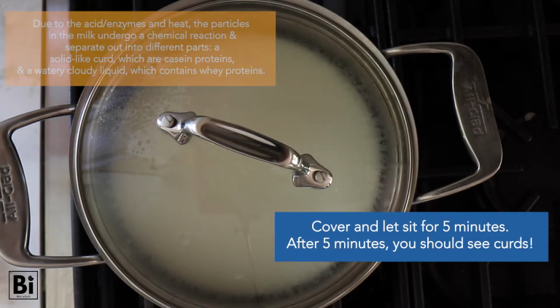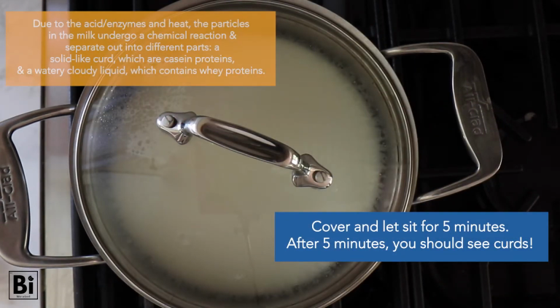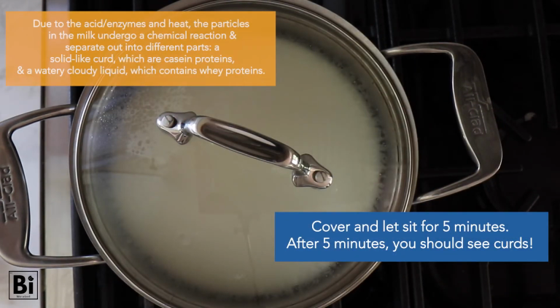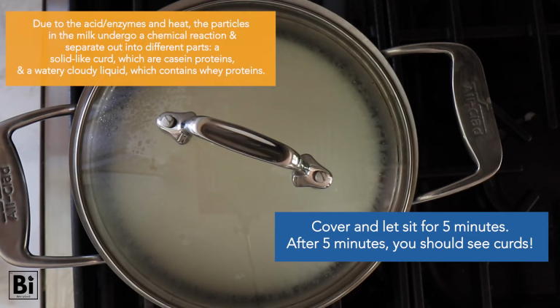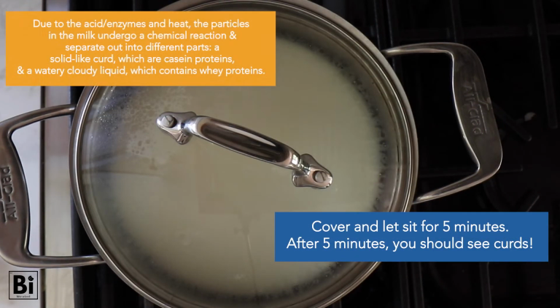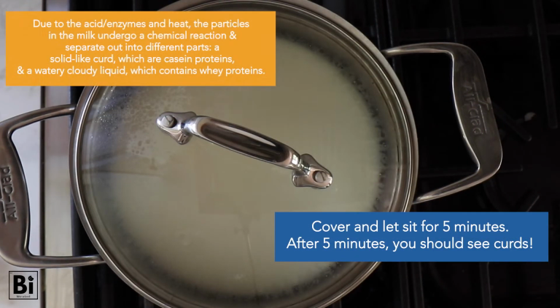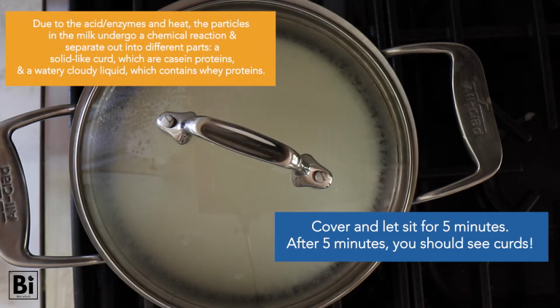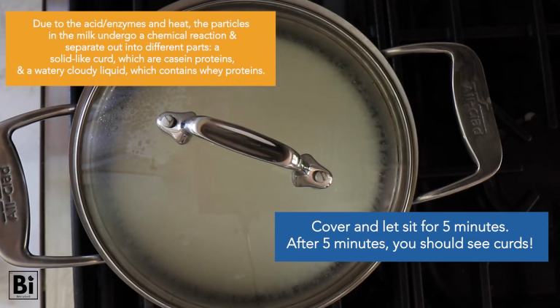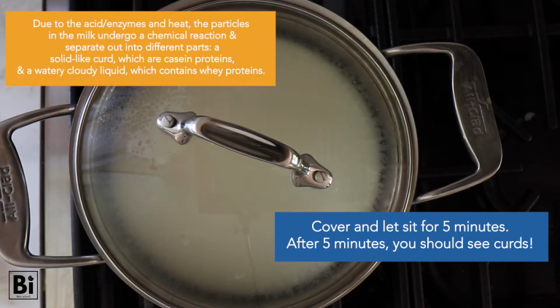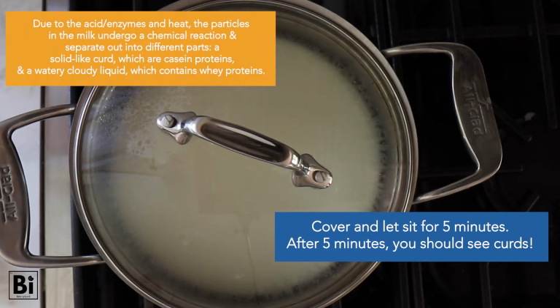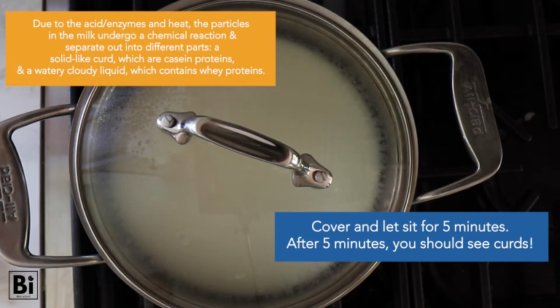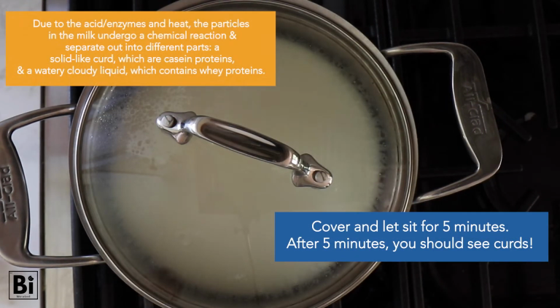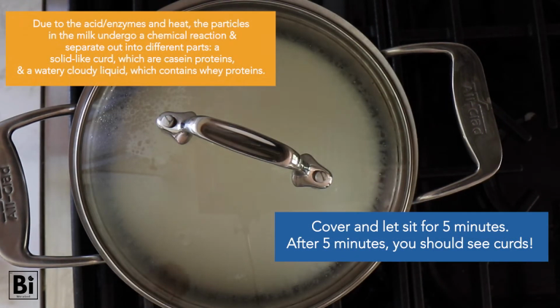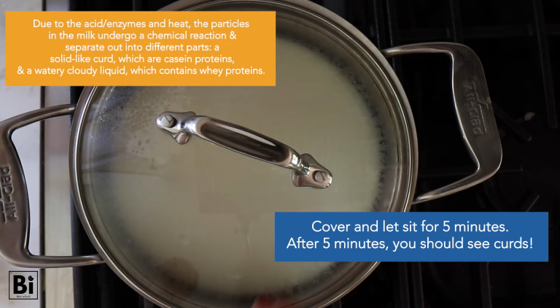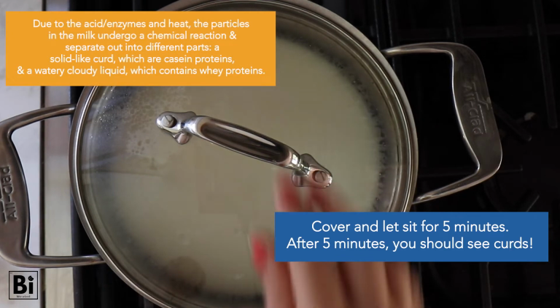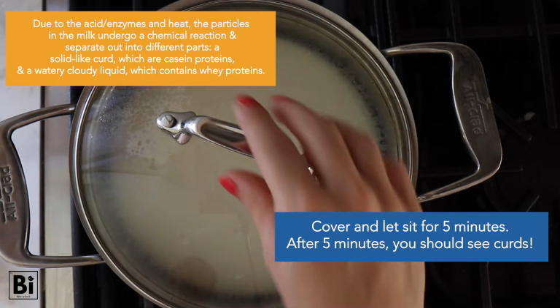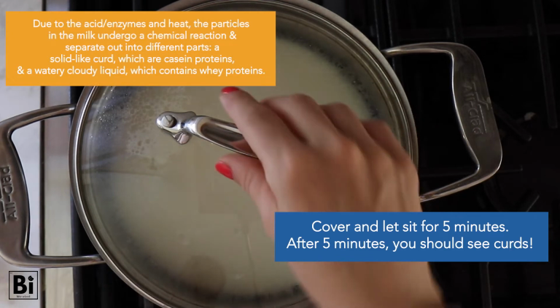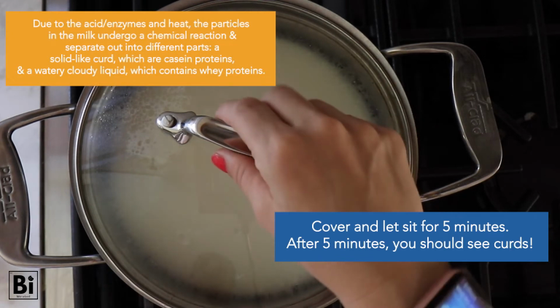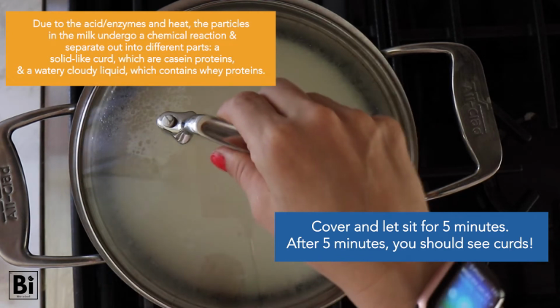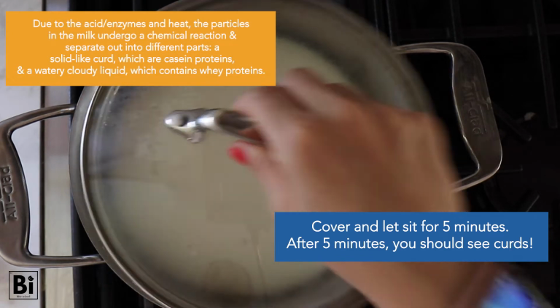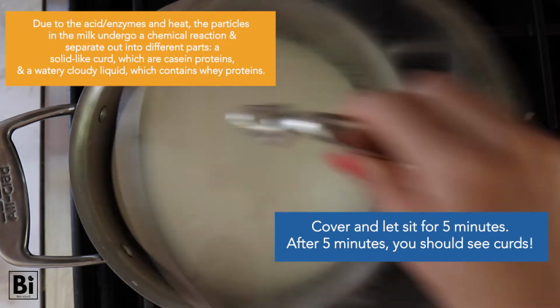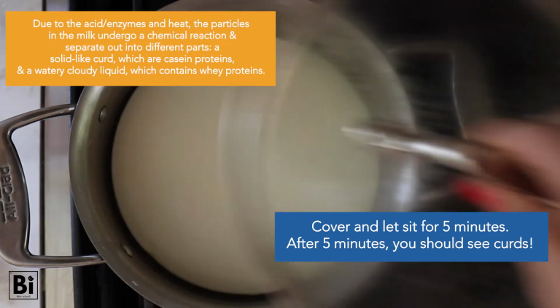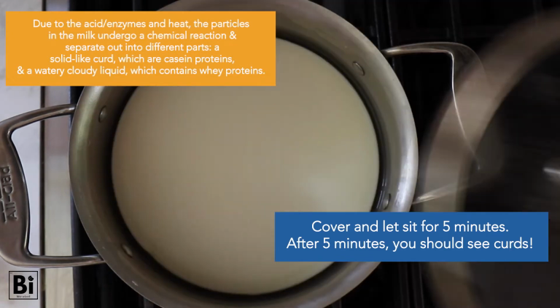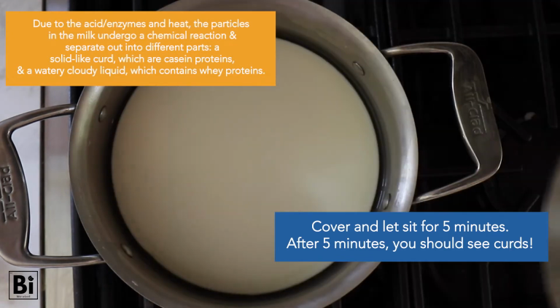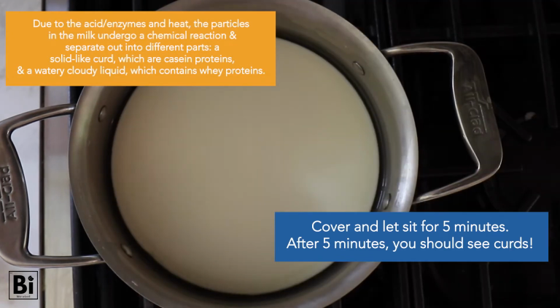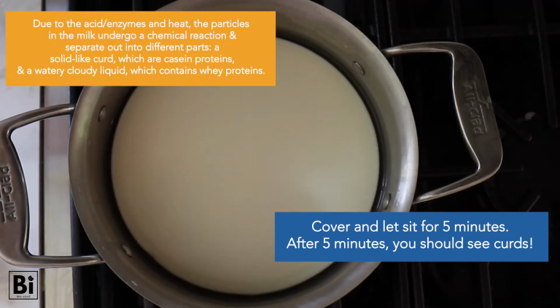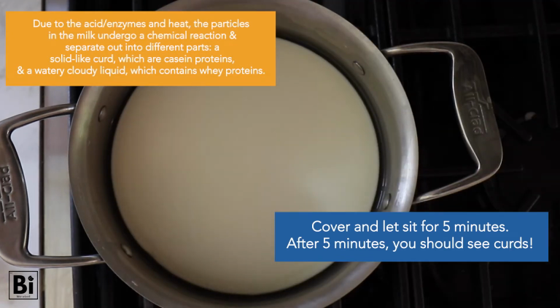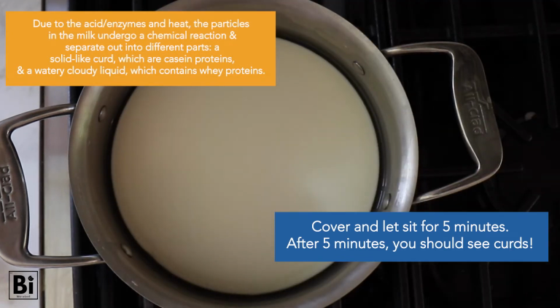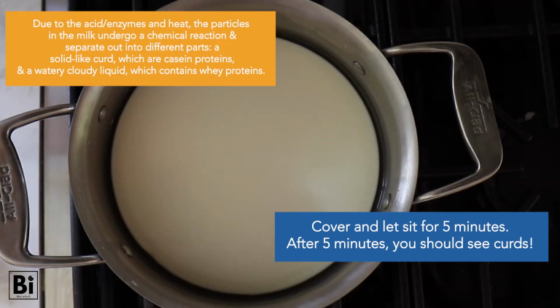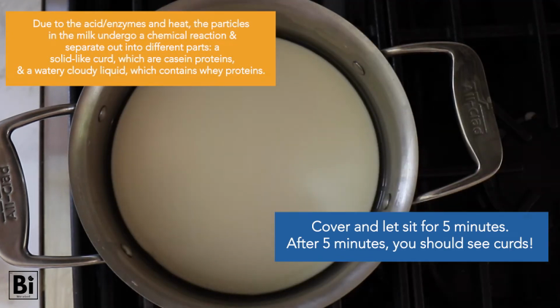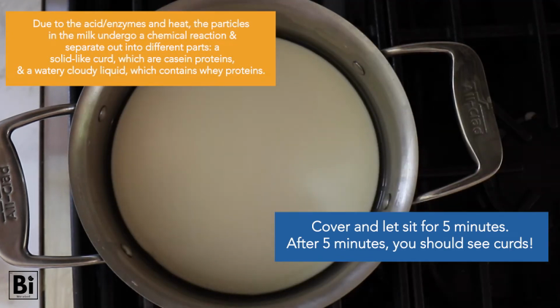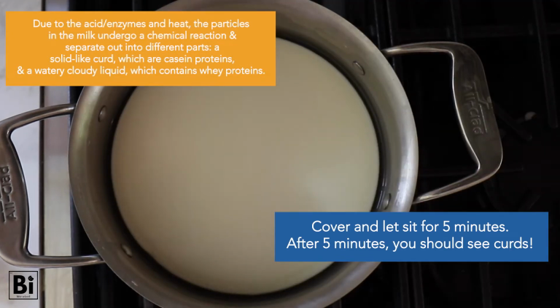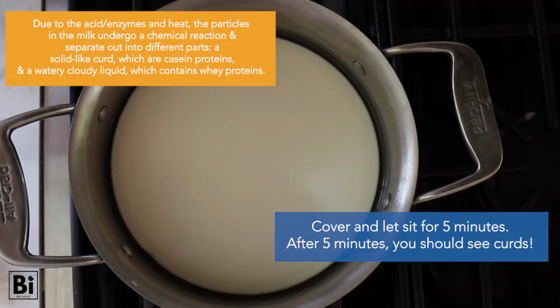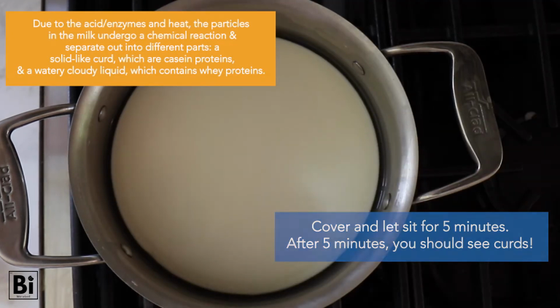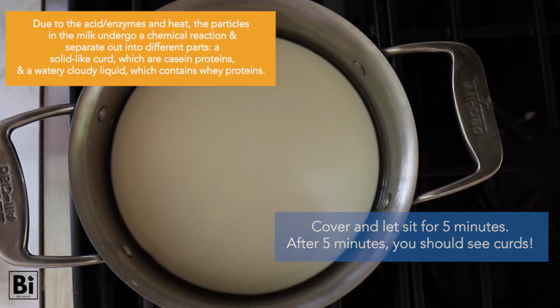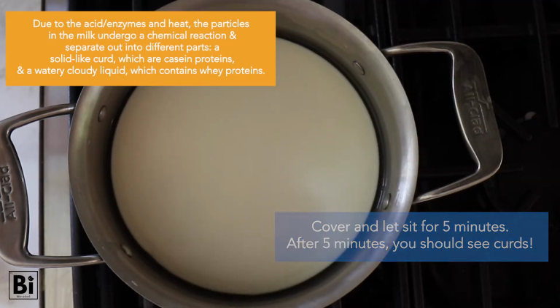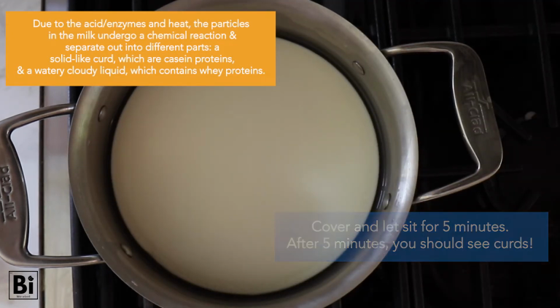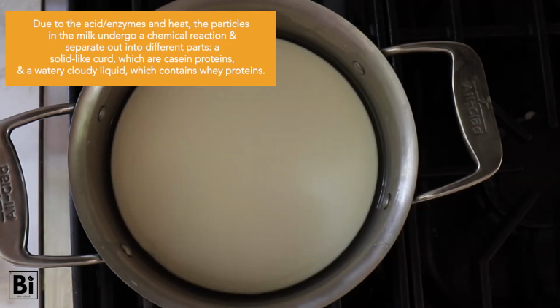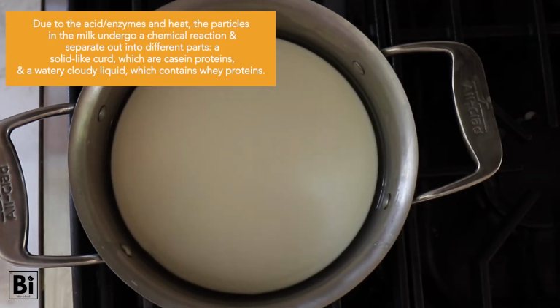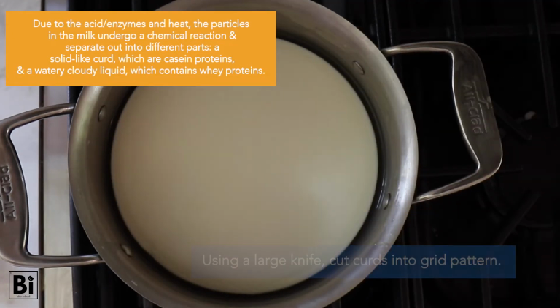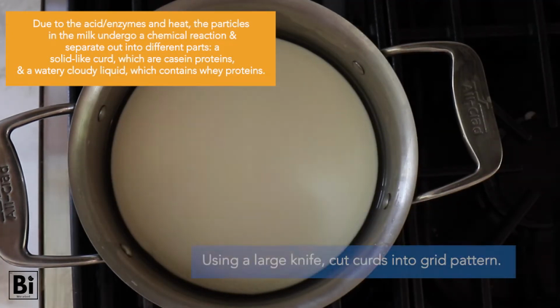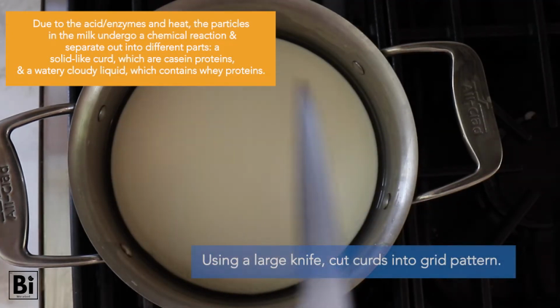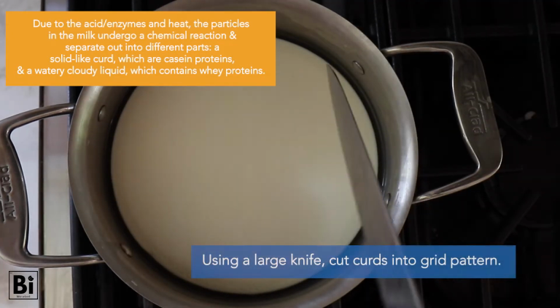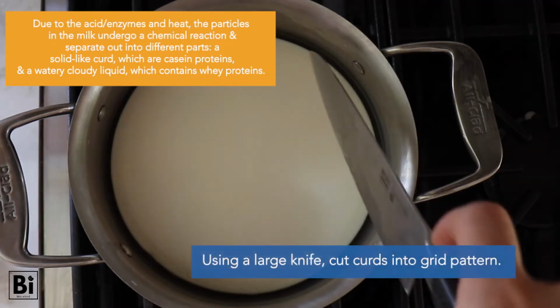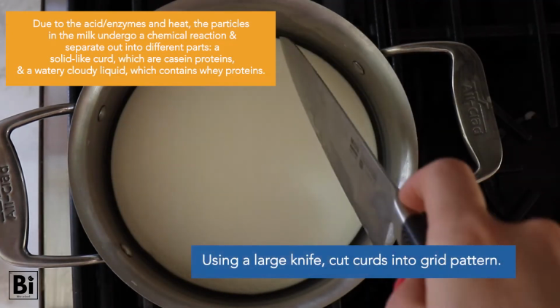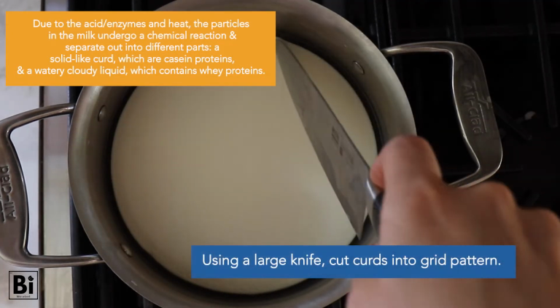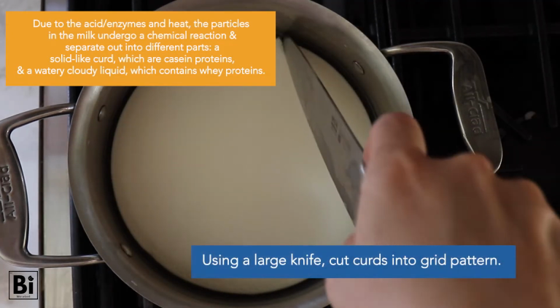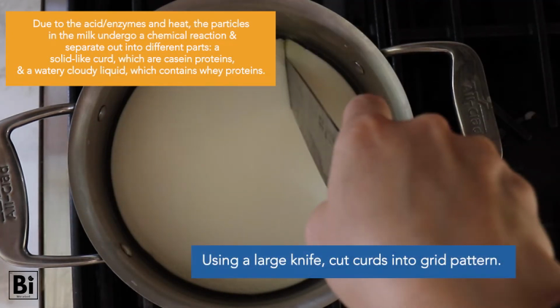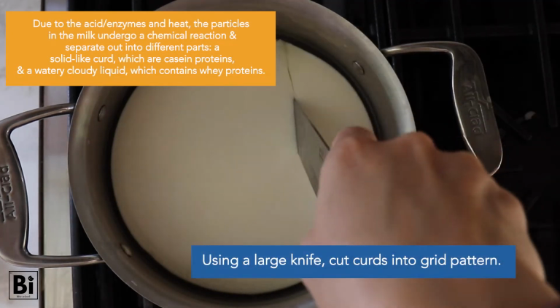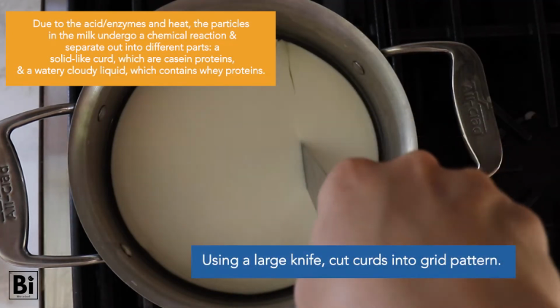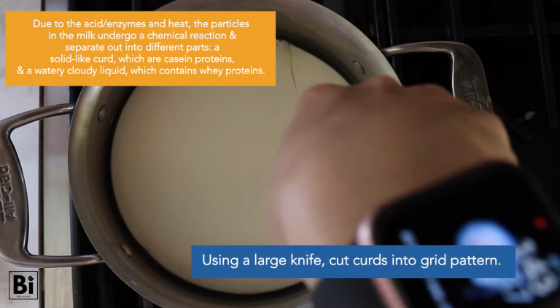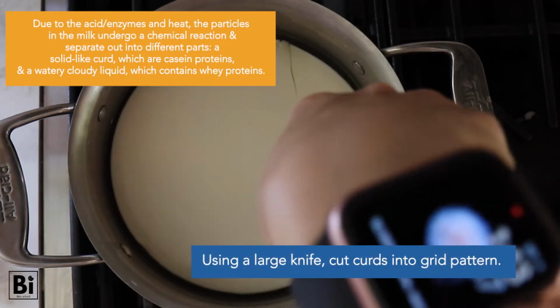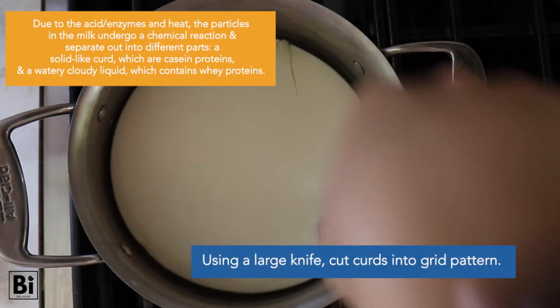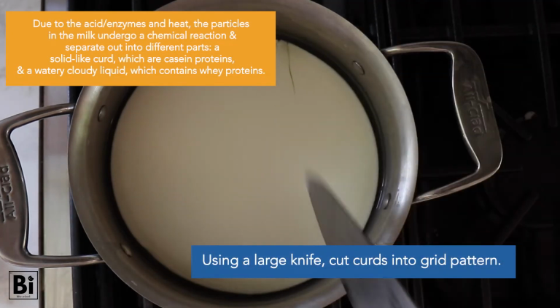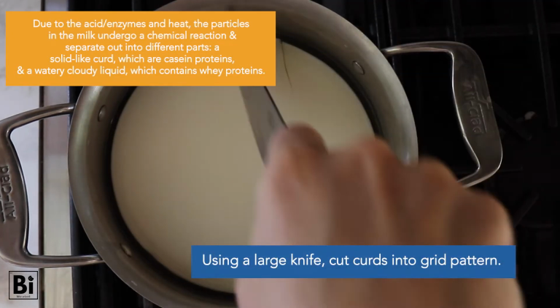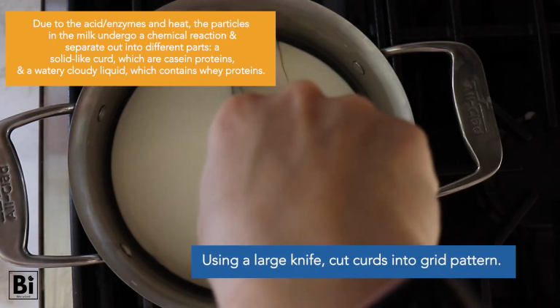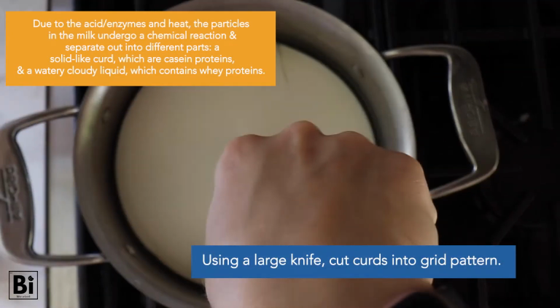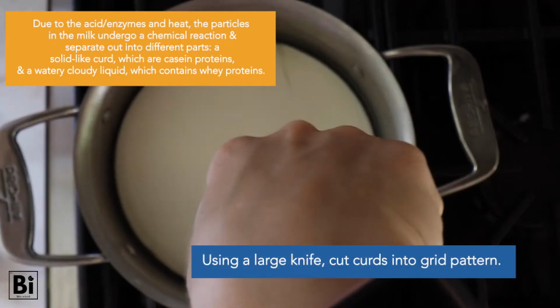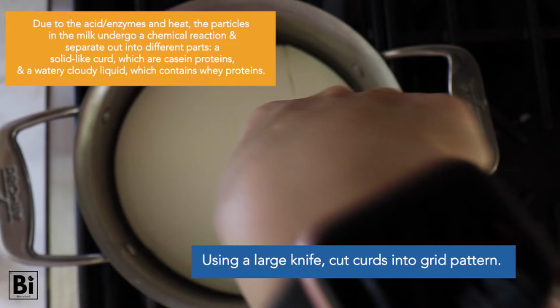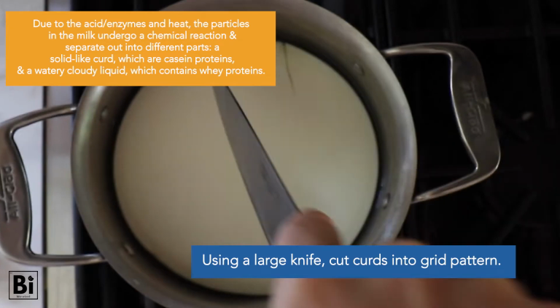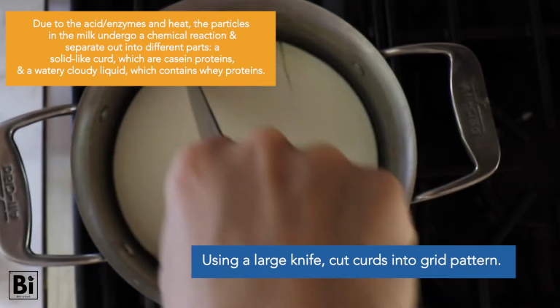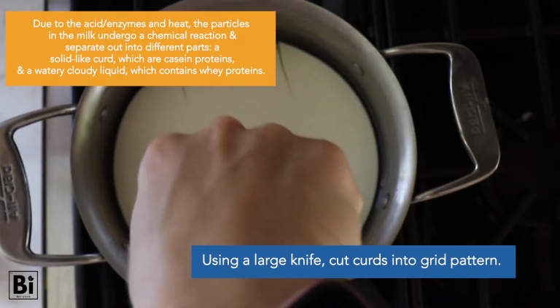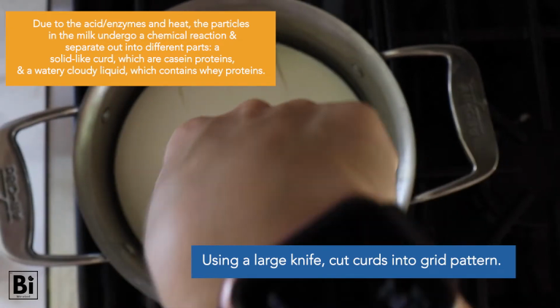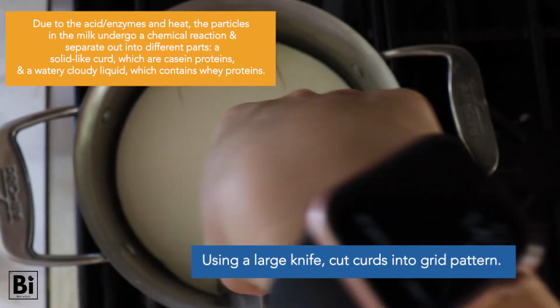After five minutes, you should see curds — and it's the most exciting thing ever. Using a large knife, cut the curds into a grid pattern like this.